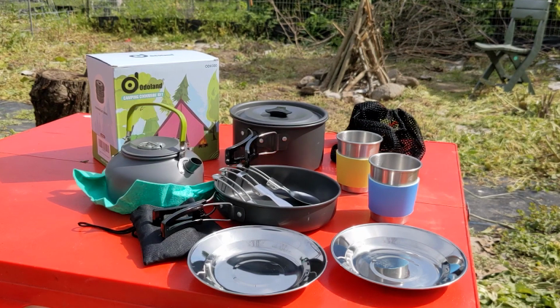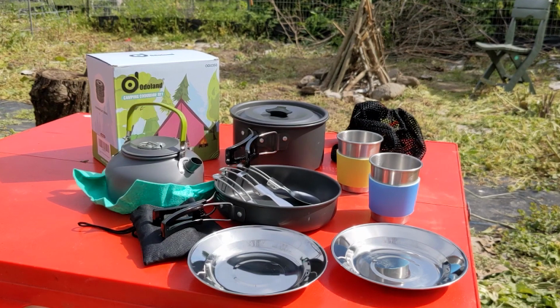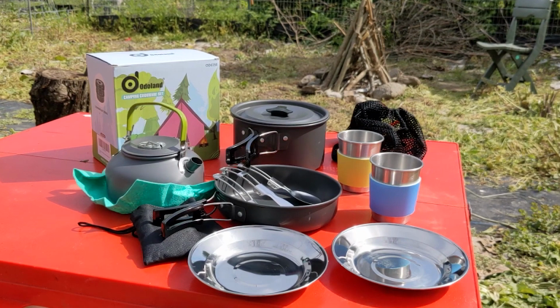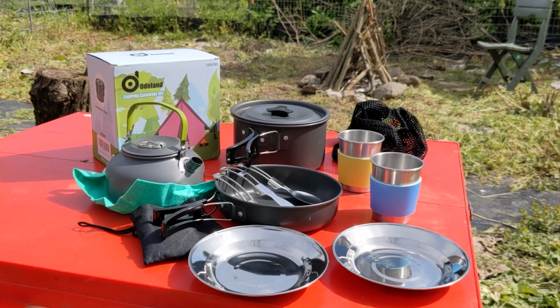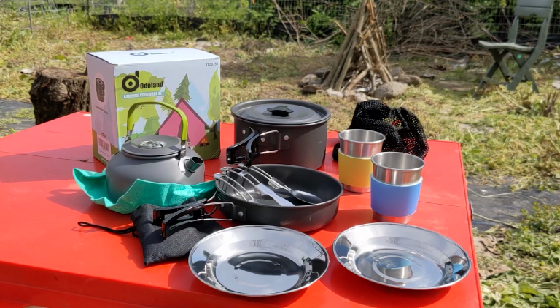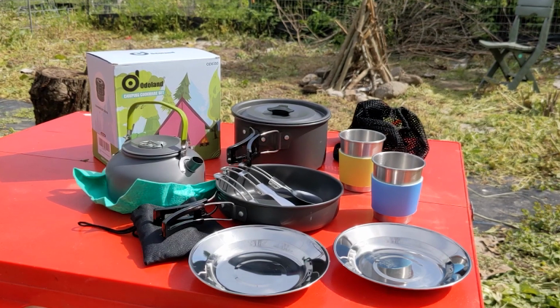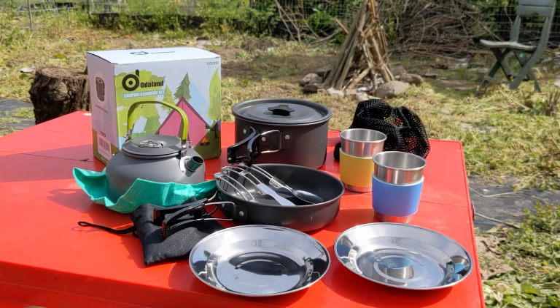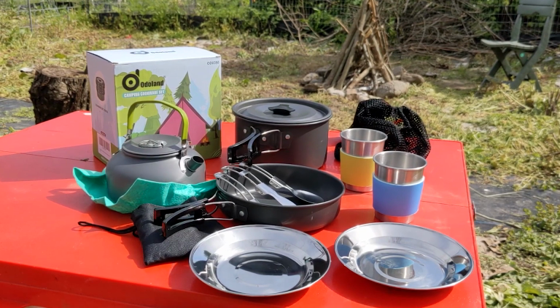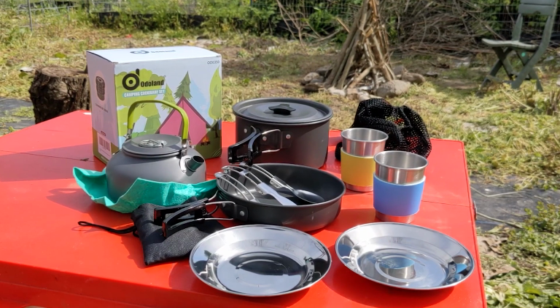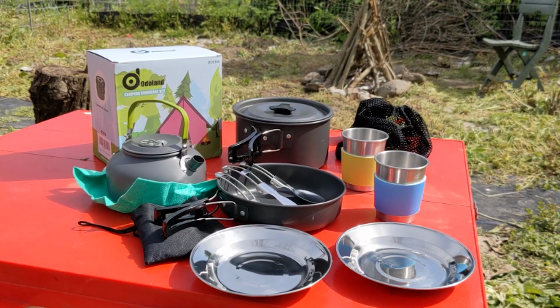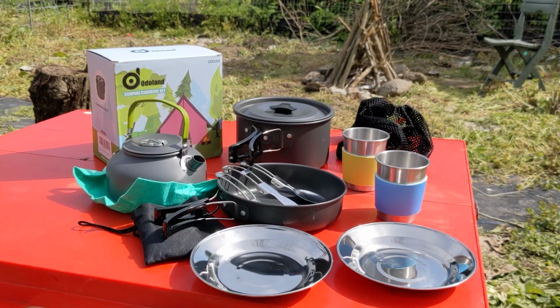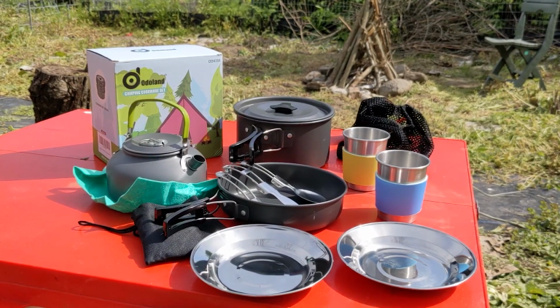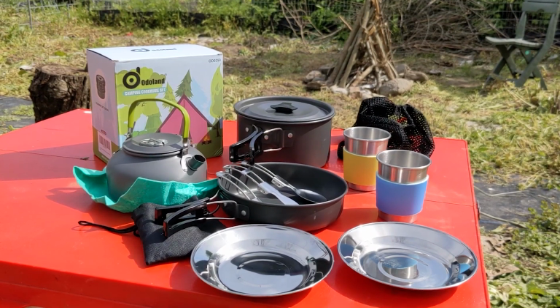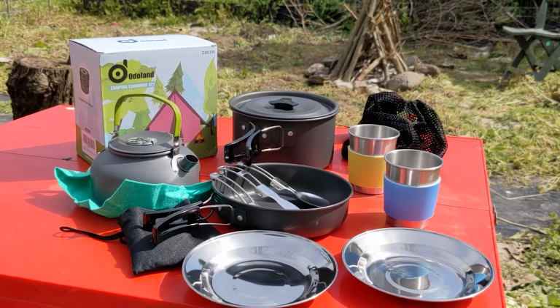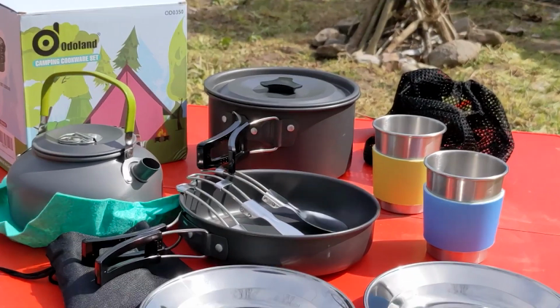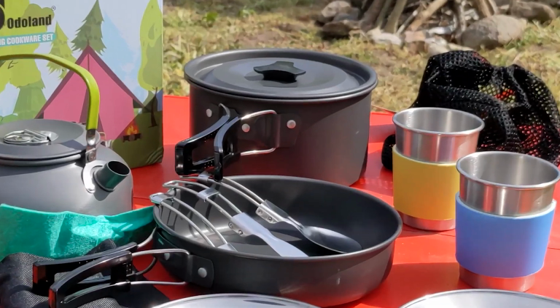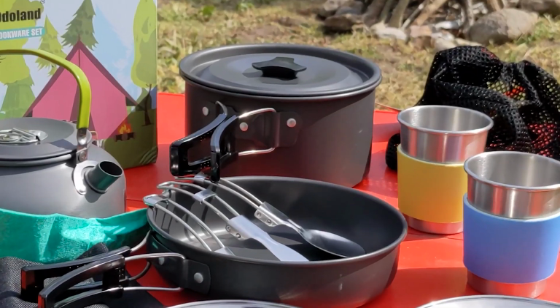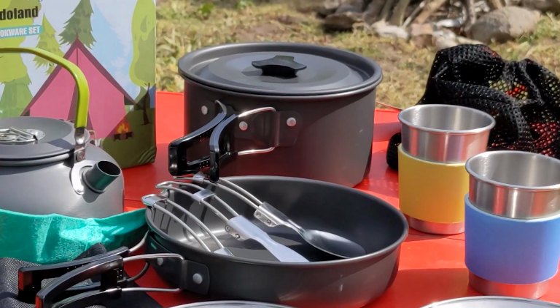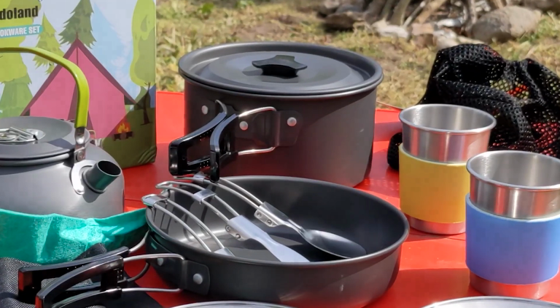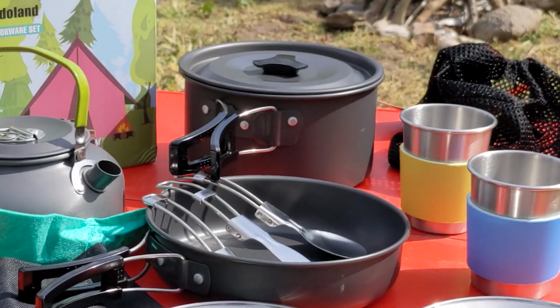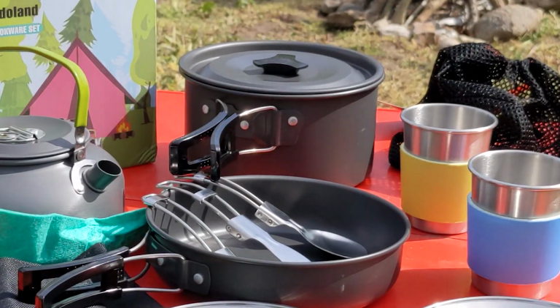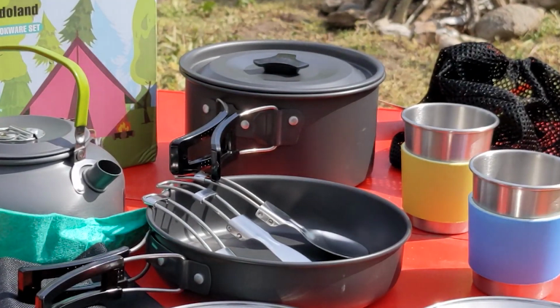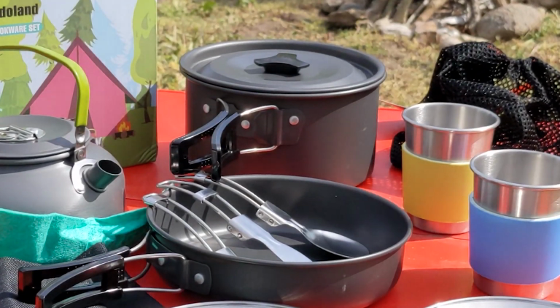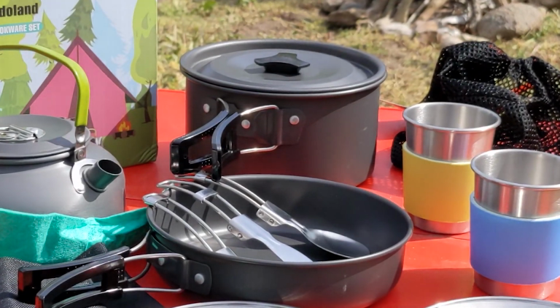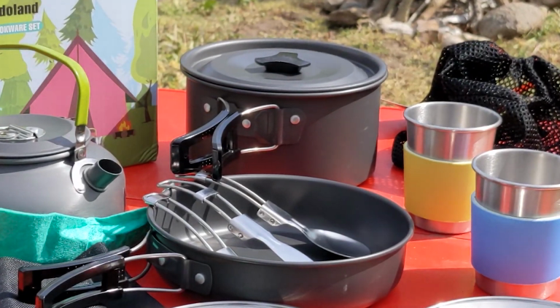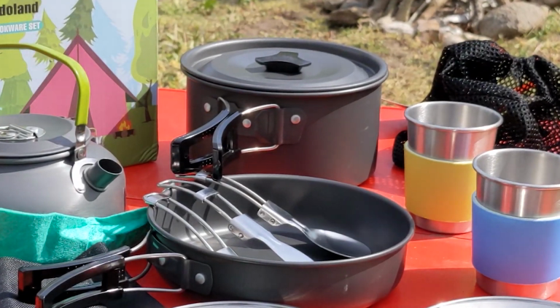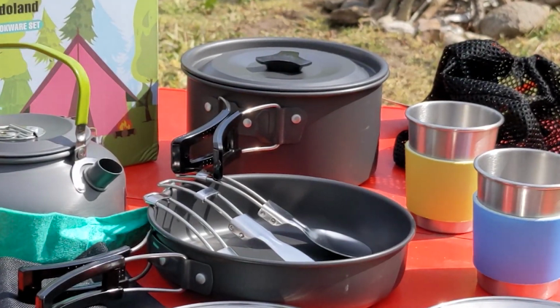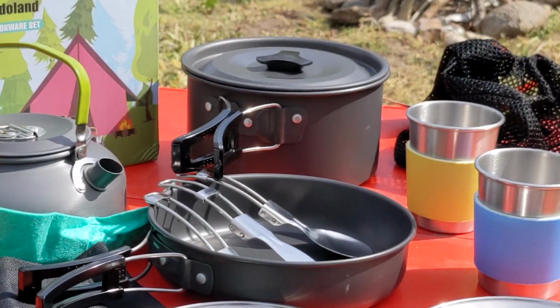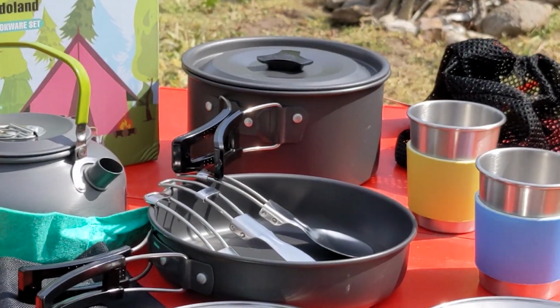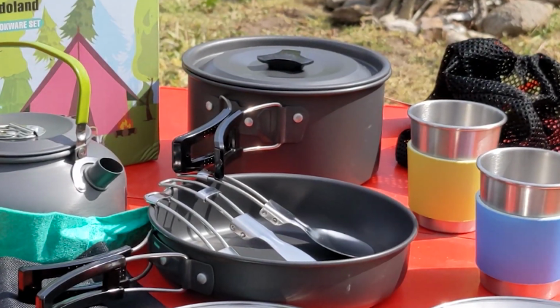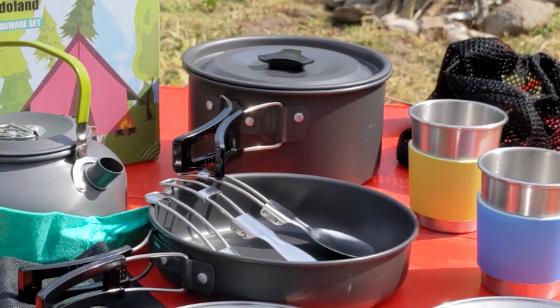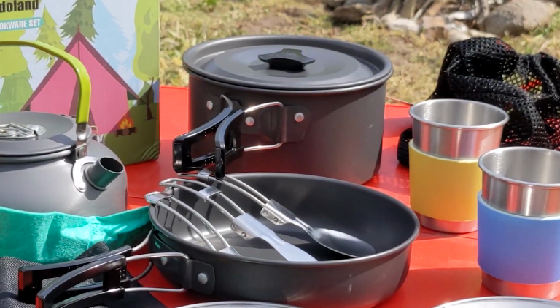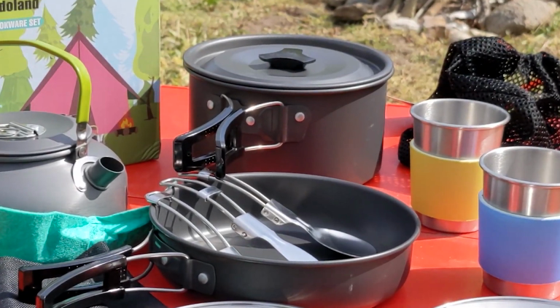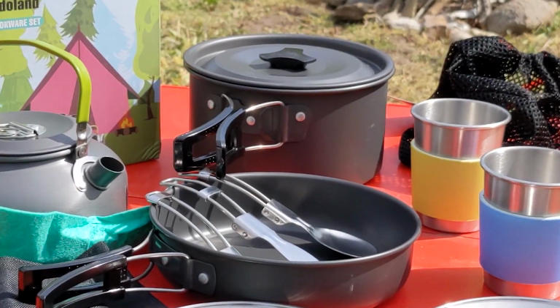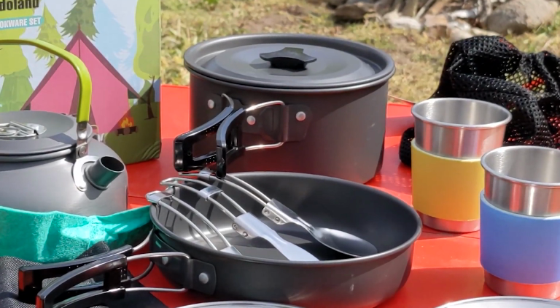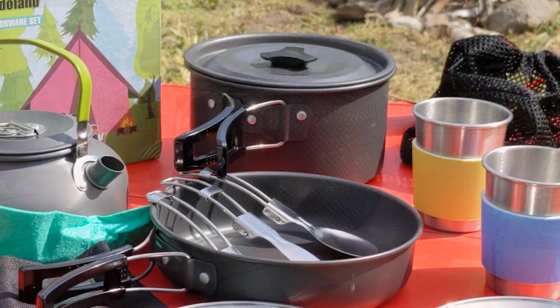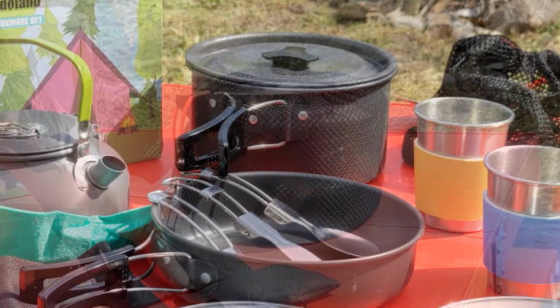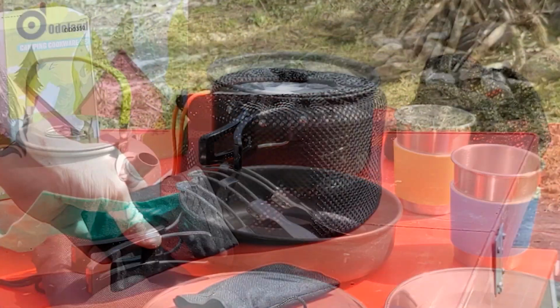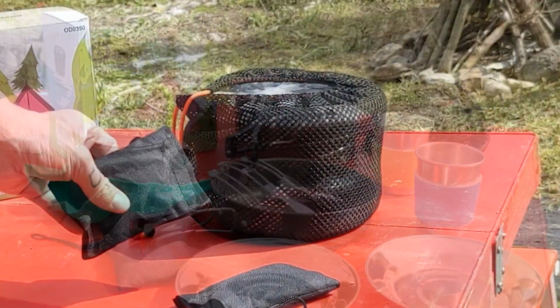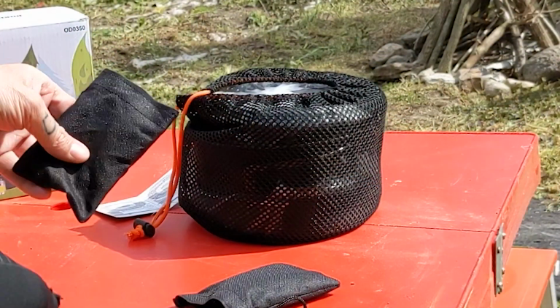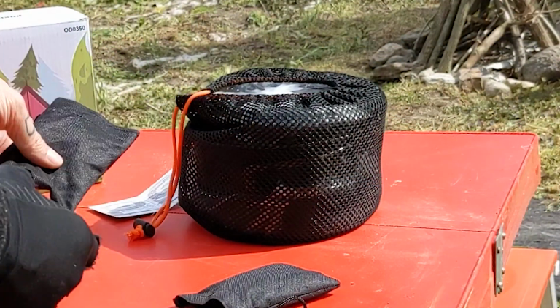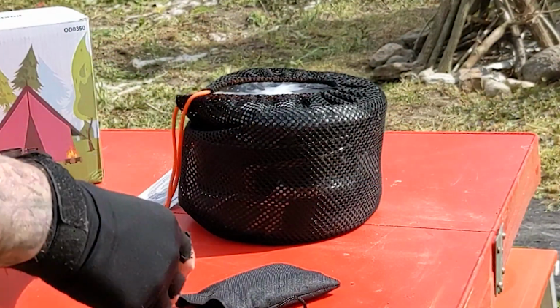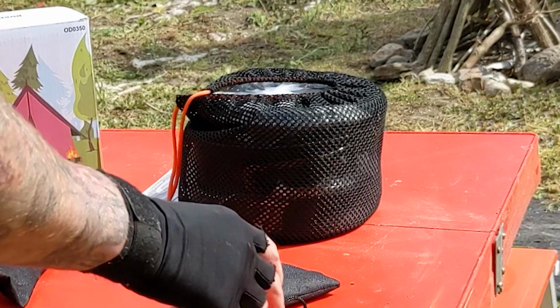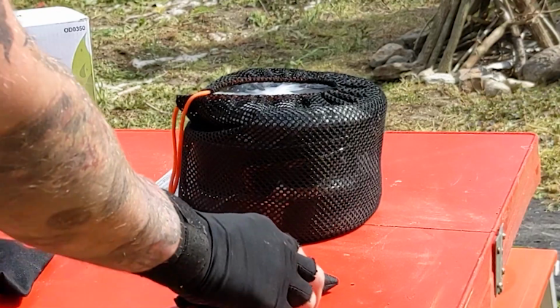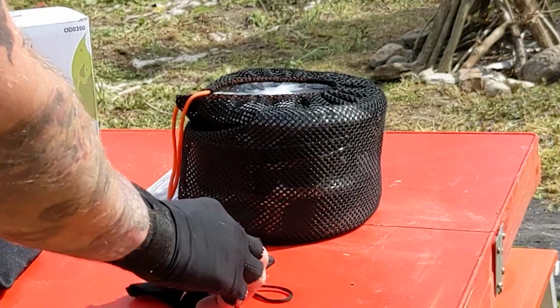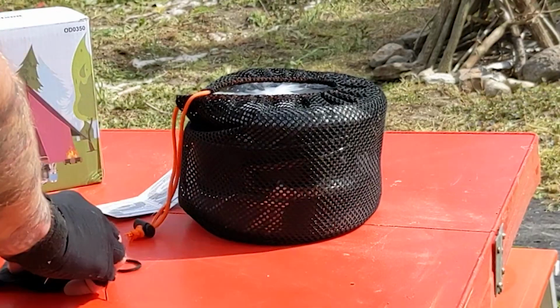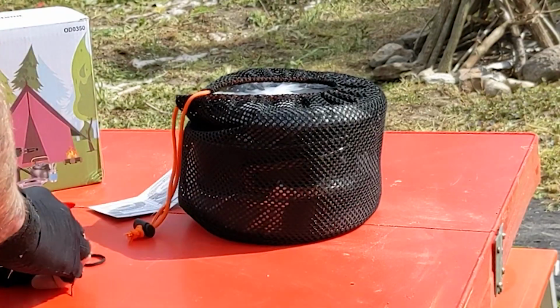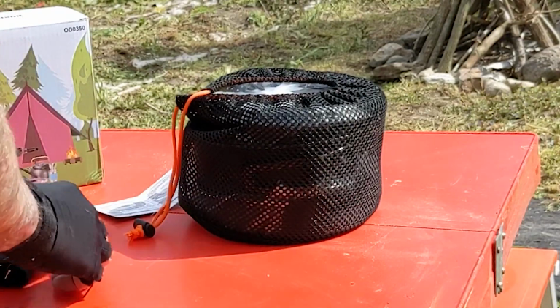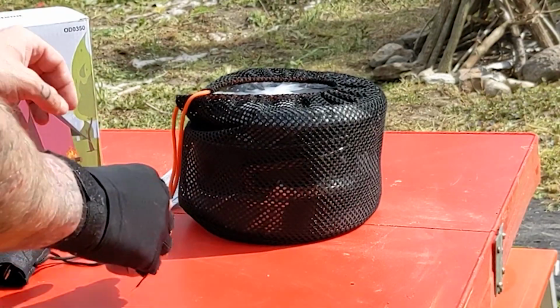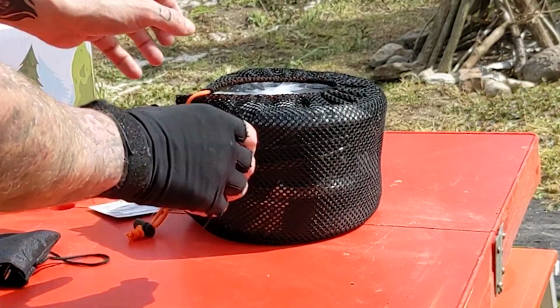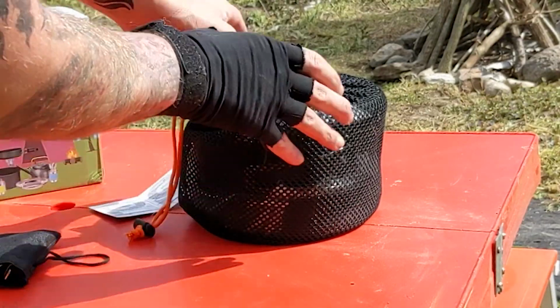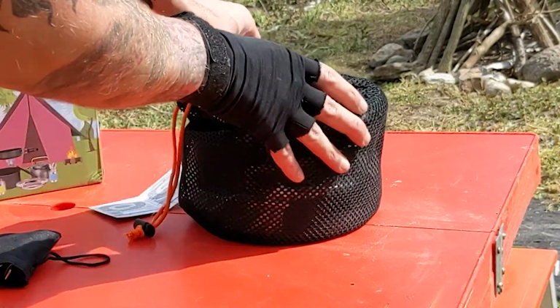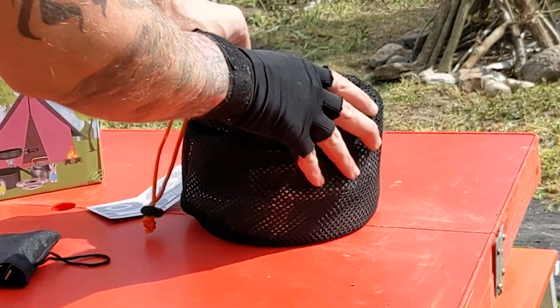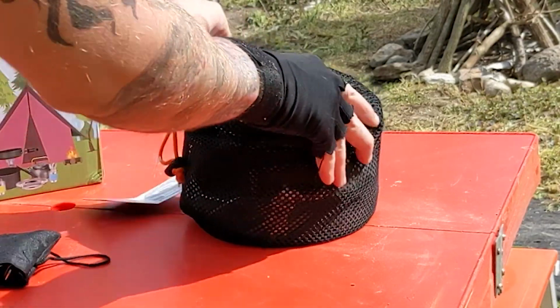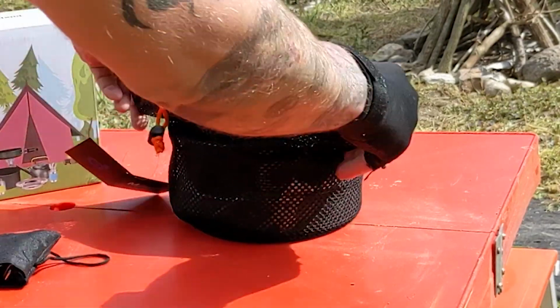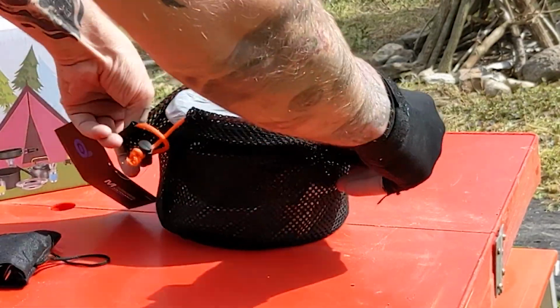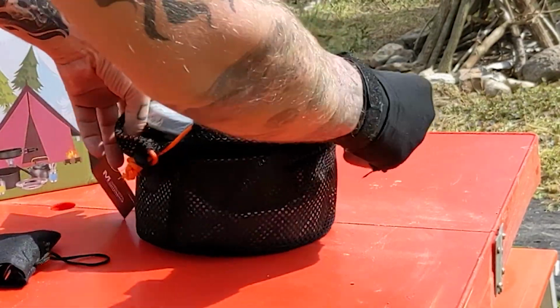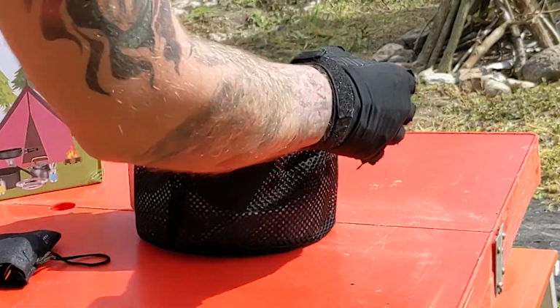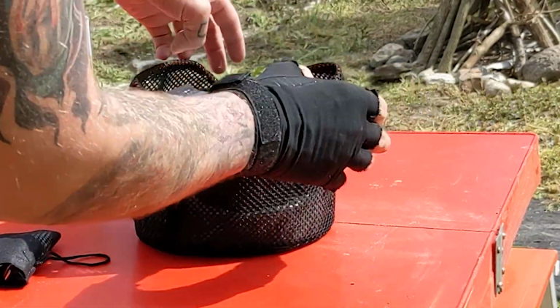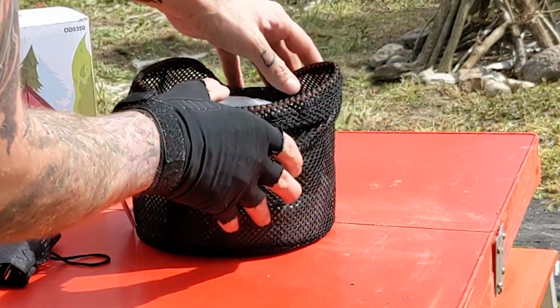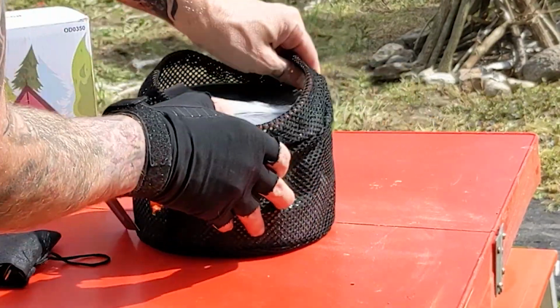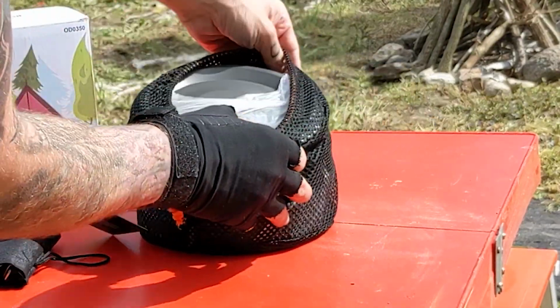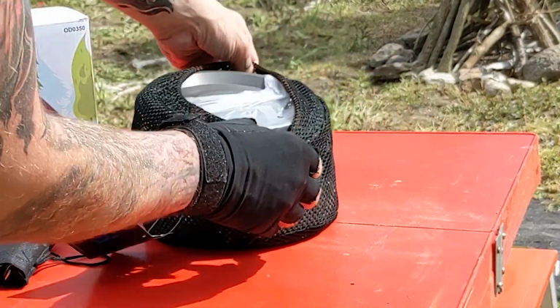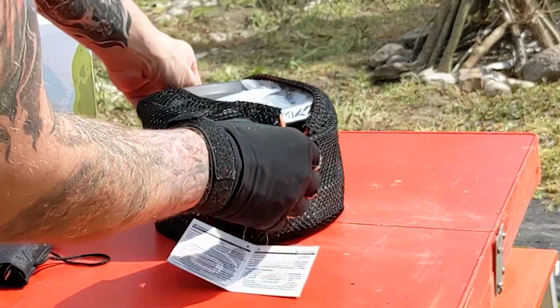Just about everything you'll need to eat or cook on while camping, all inside a storage bag small enough to fit into your backpack.